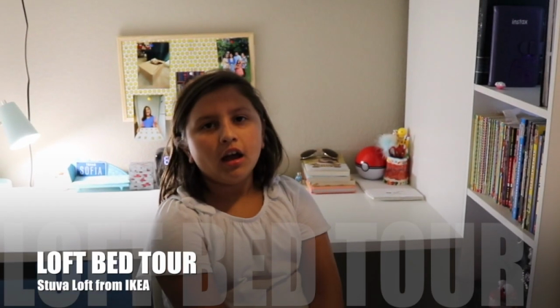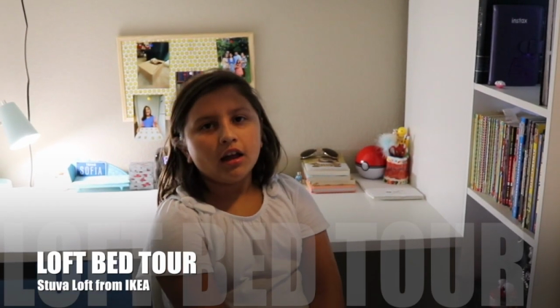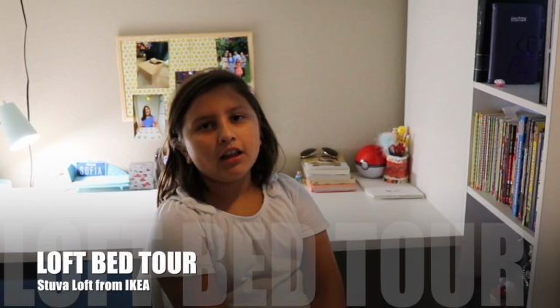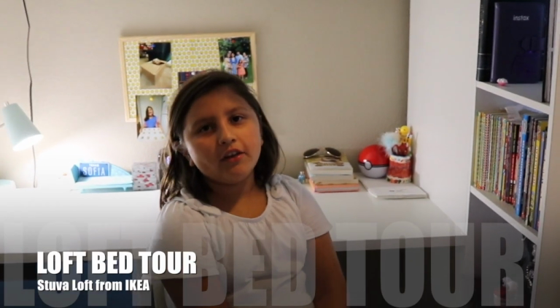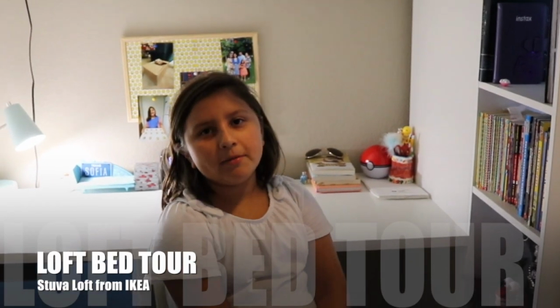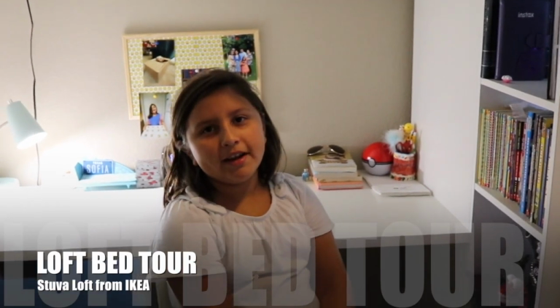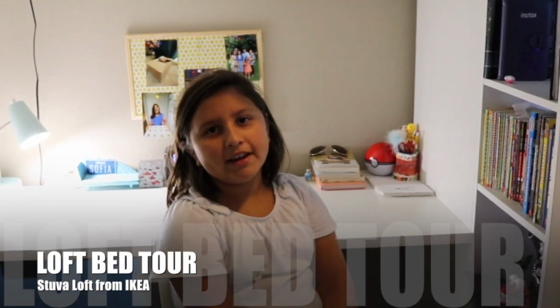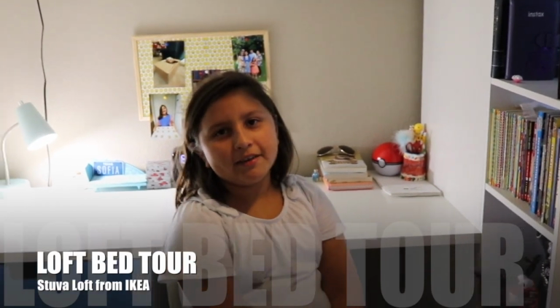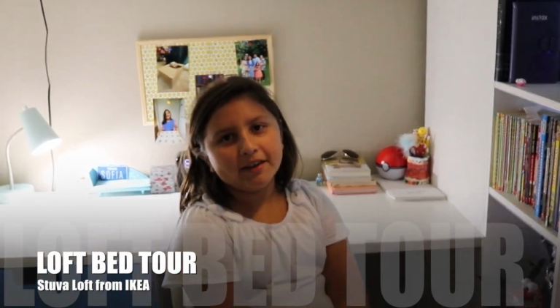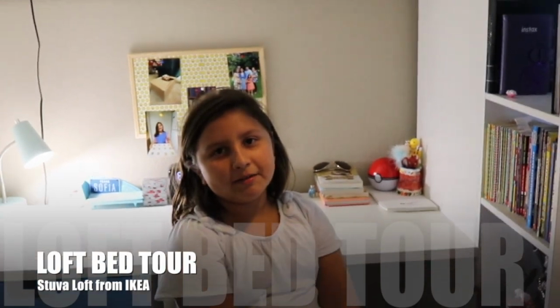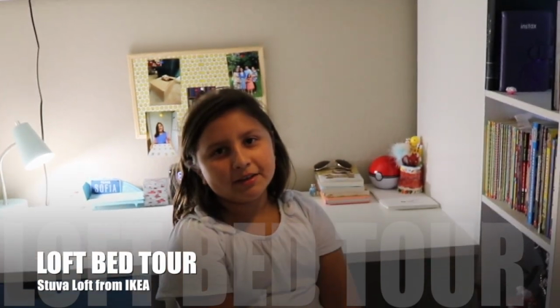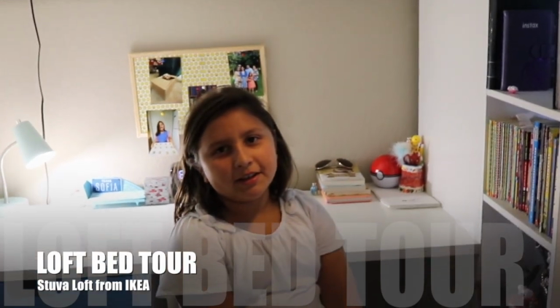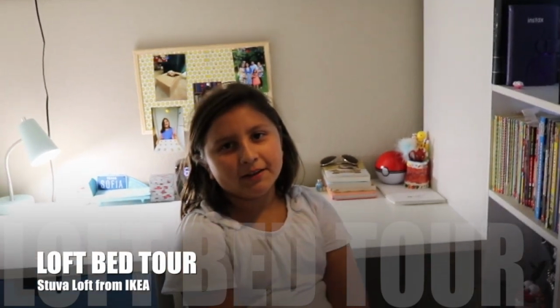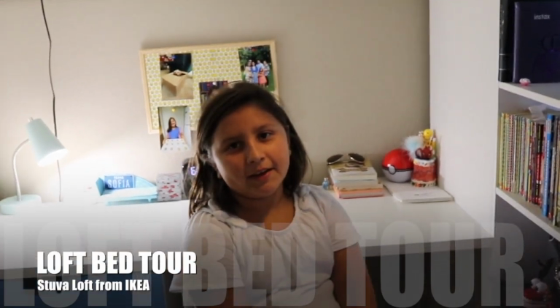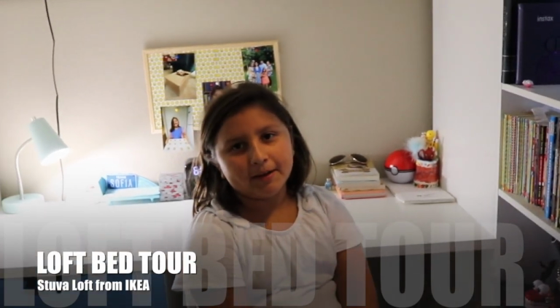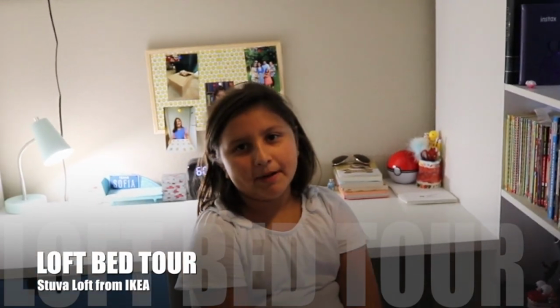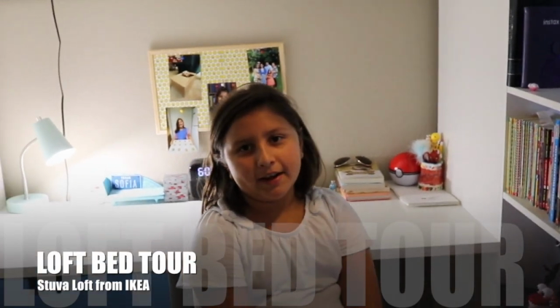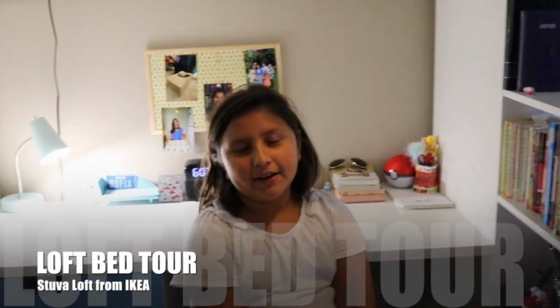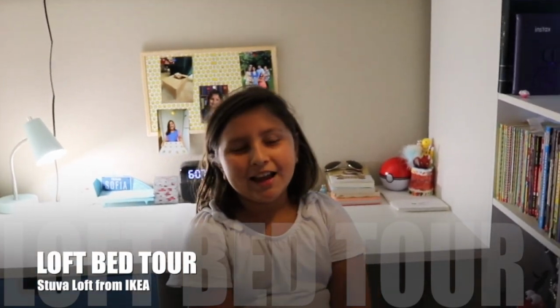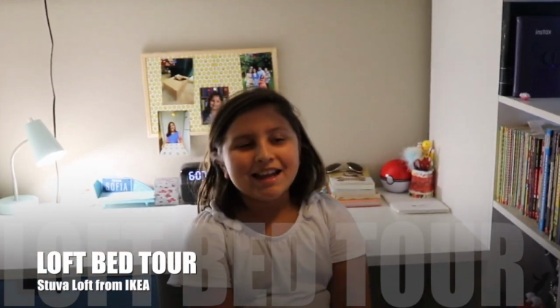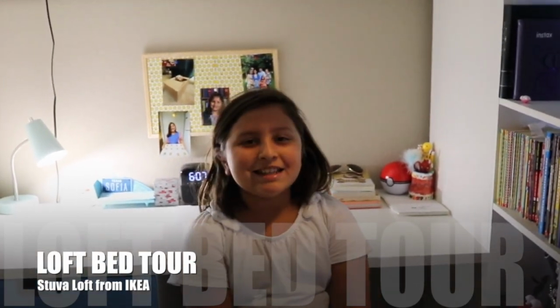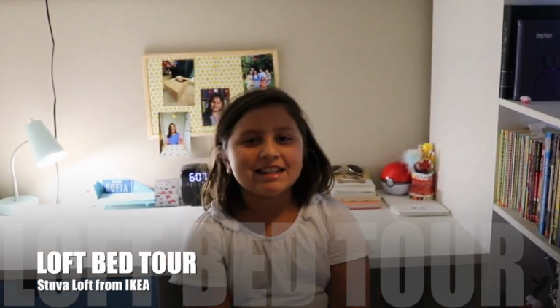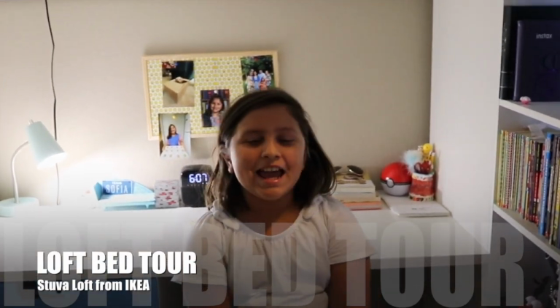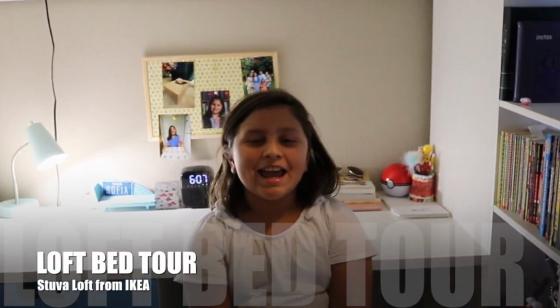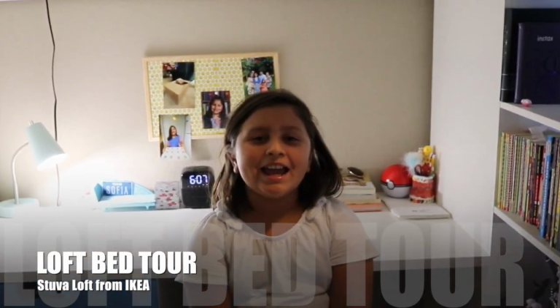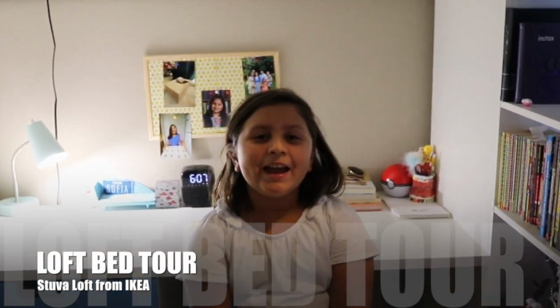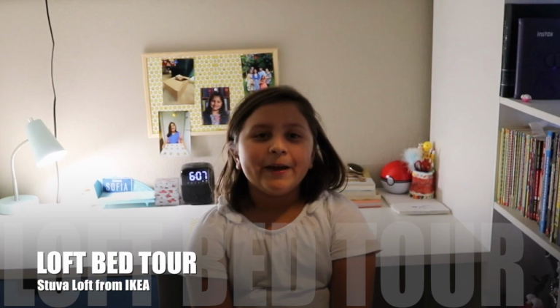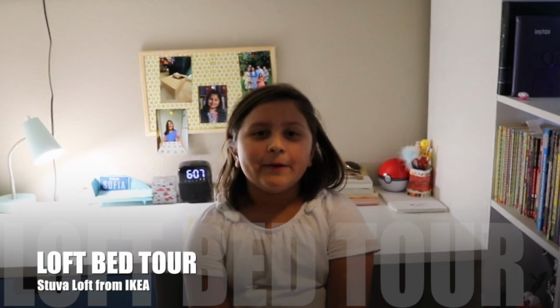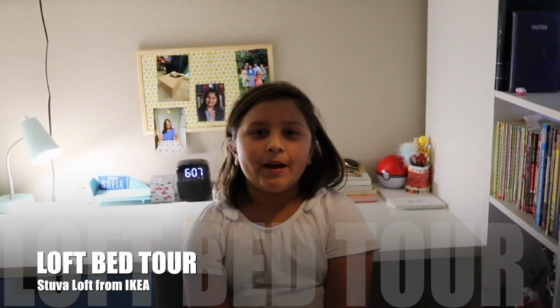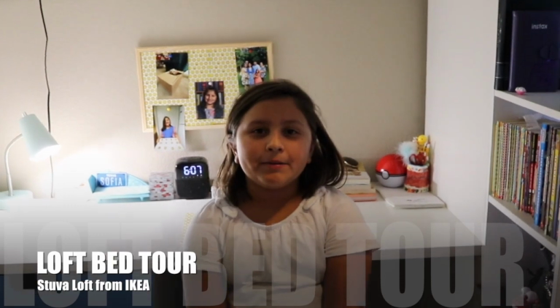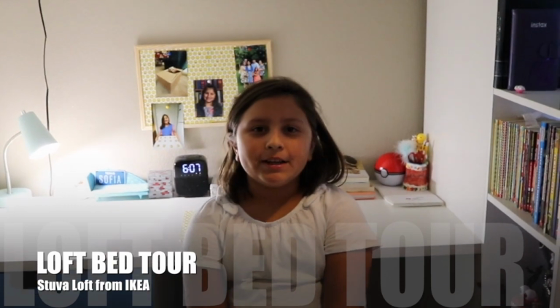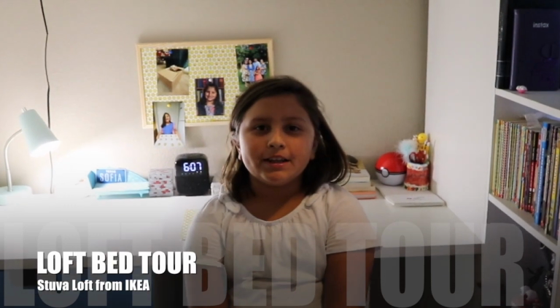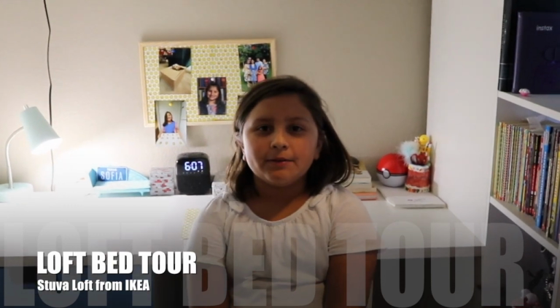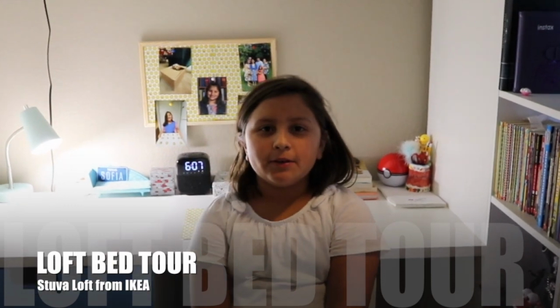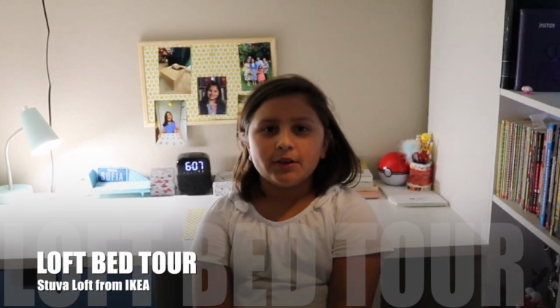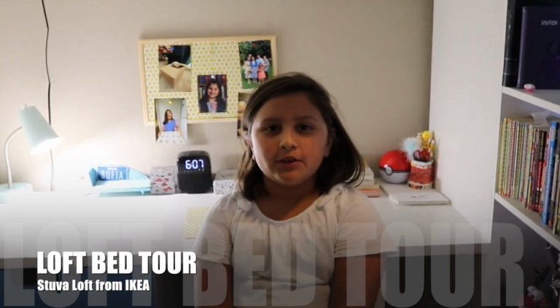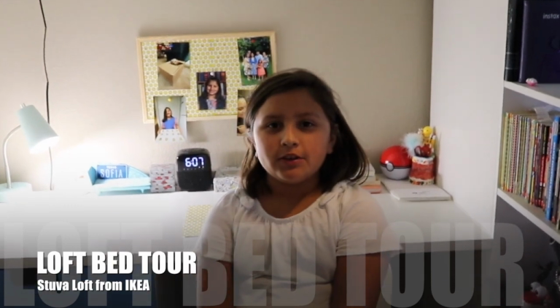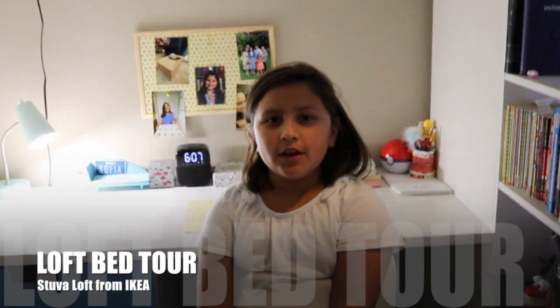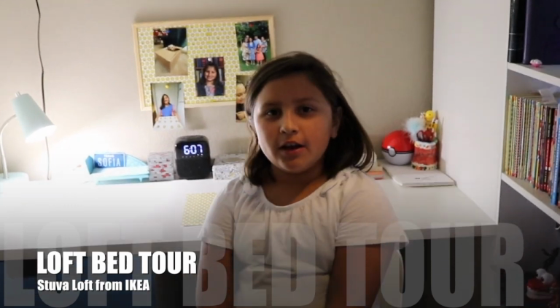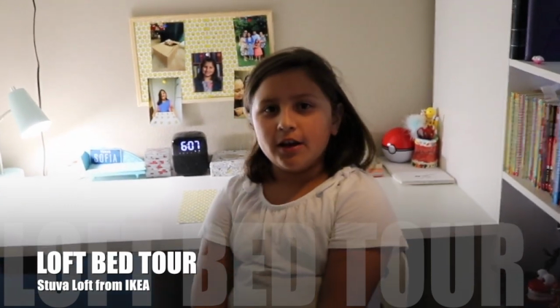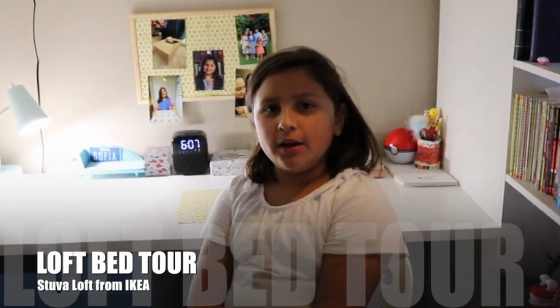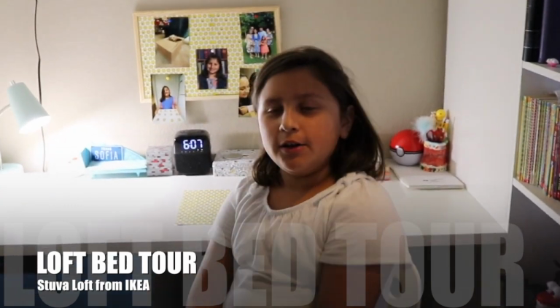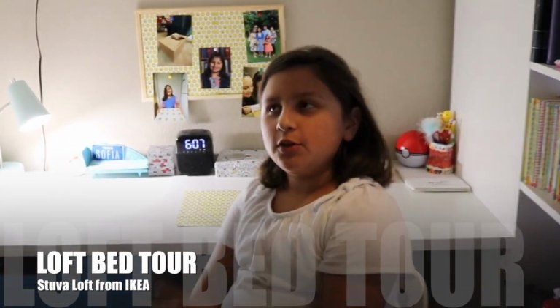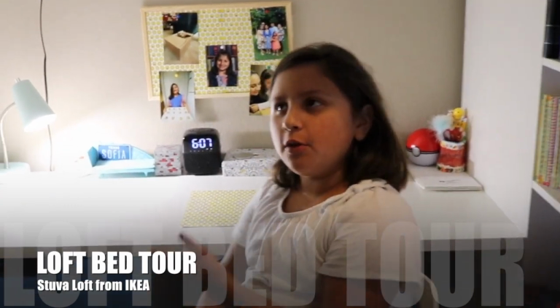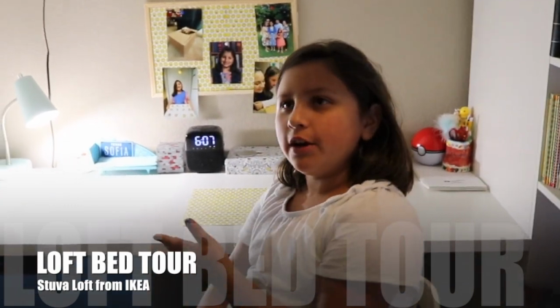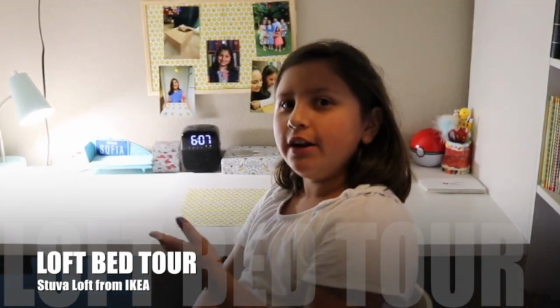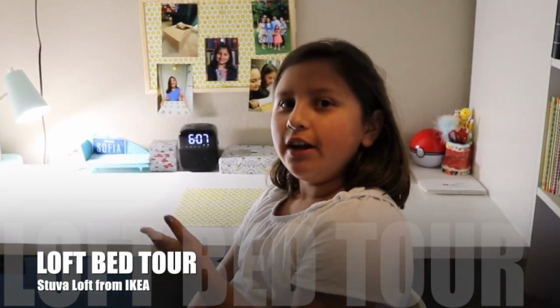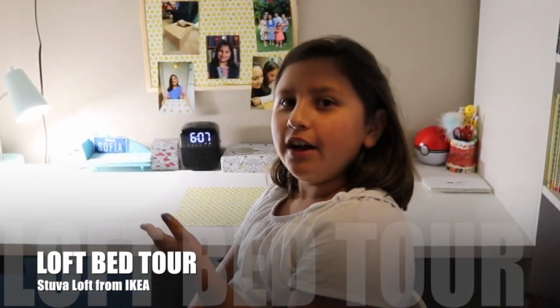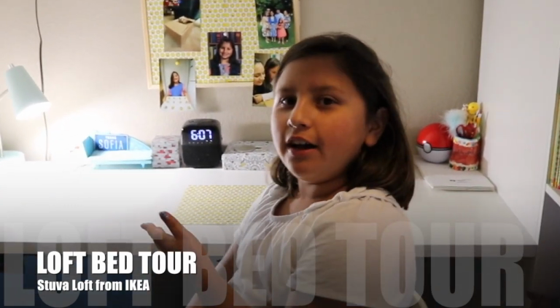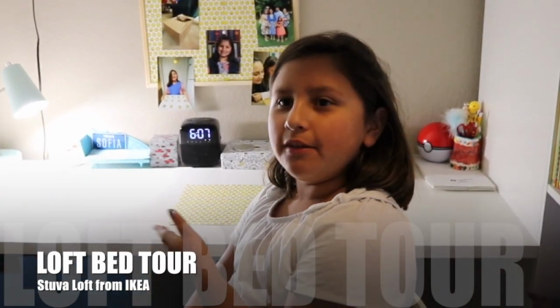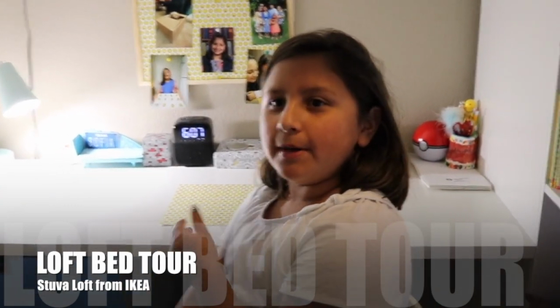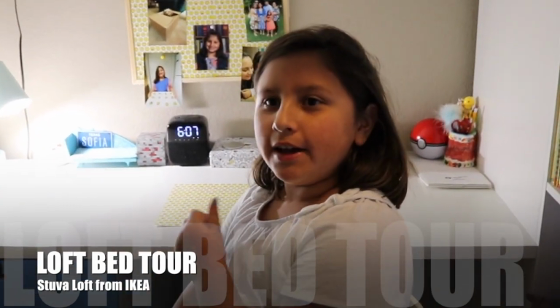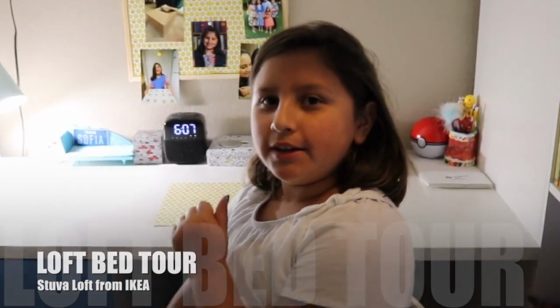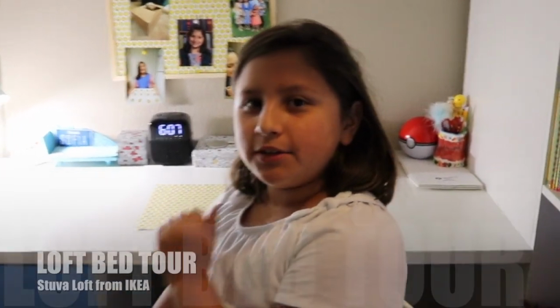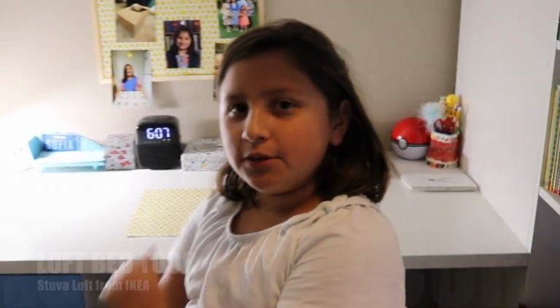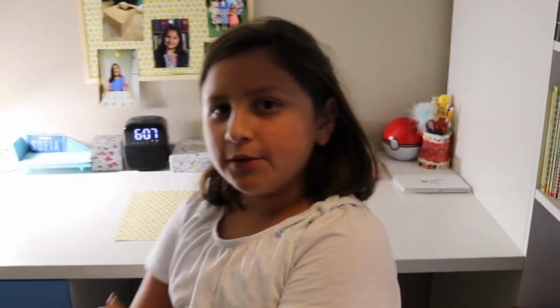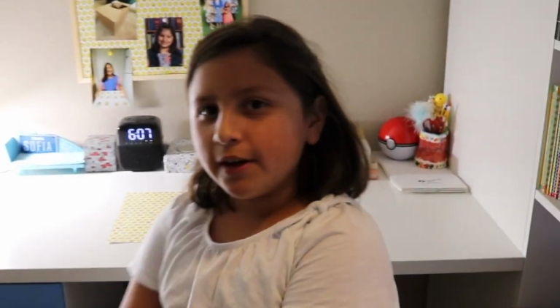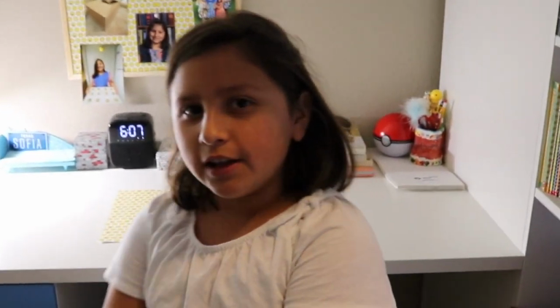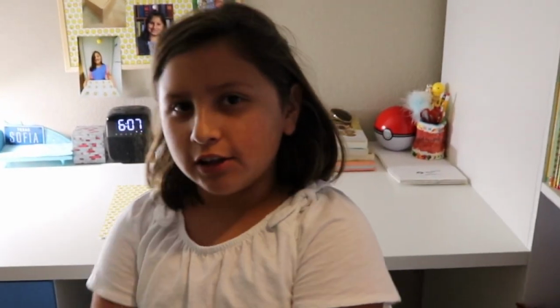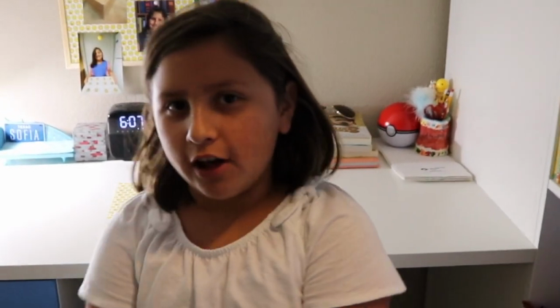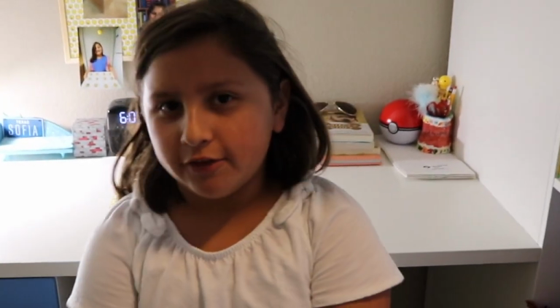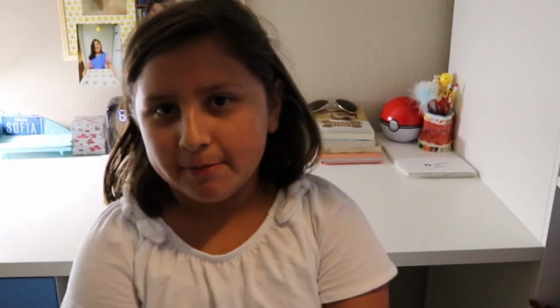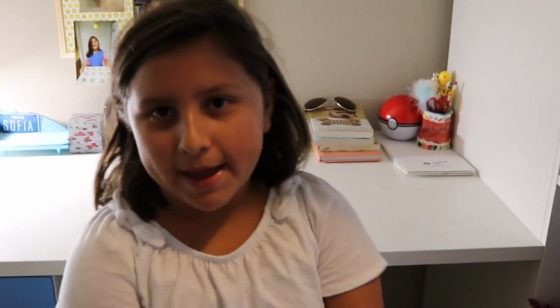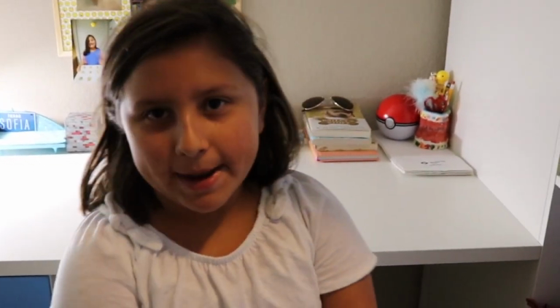Hello everybody and welcome to Goodyfangpire. Today I'm going to give you a tour of my Stuva loft bed.